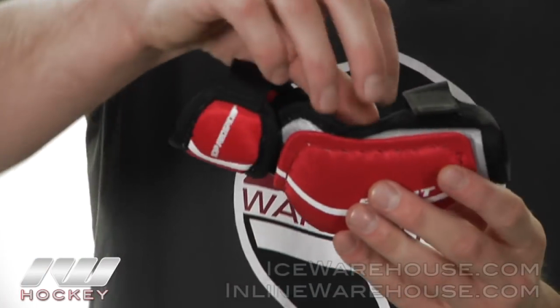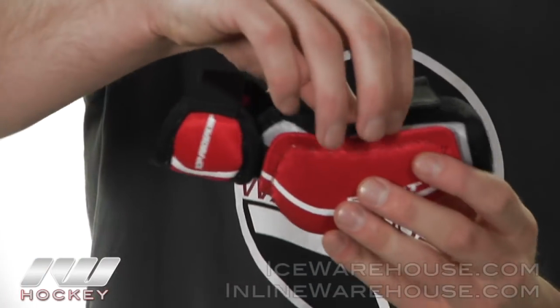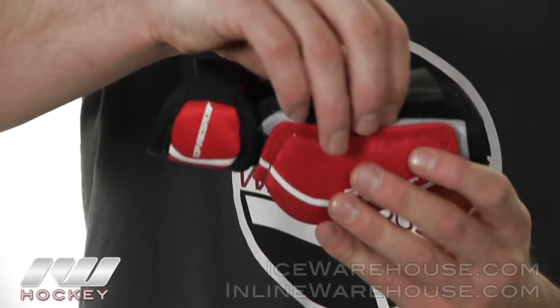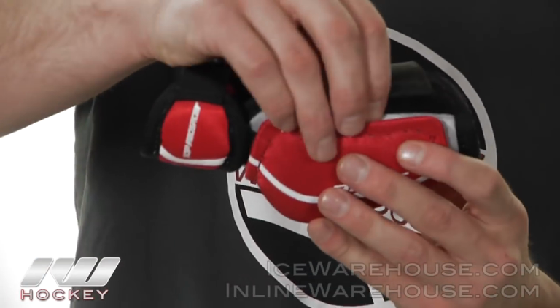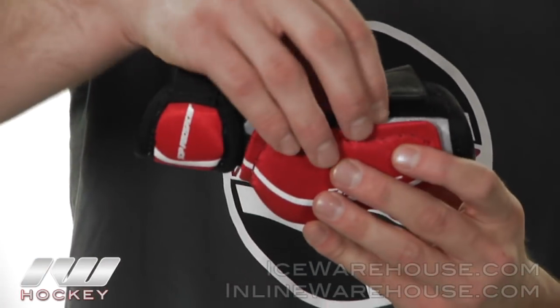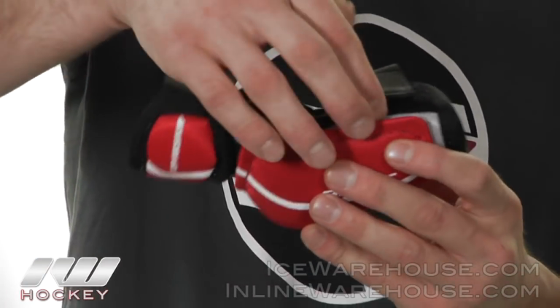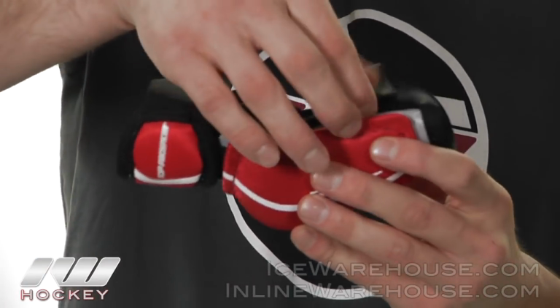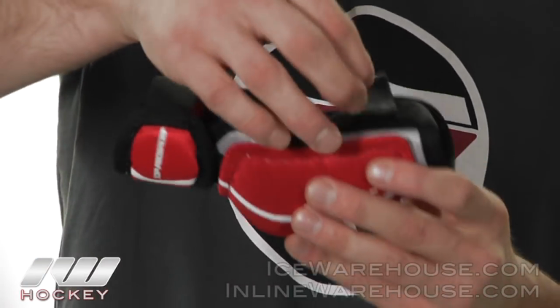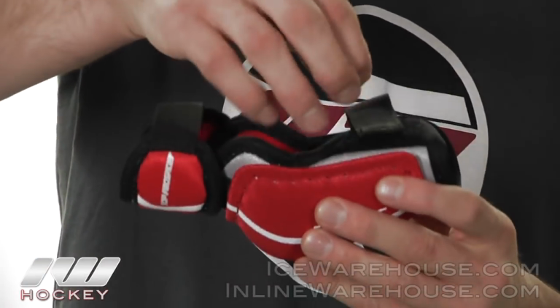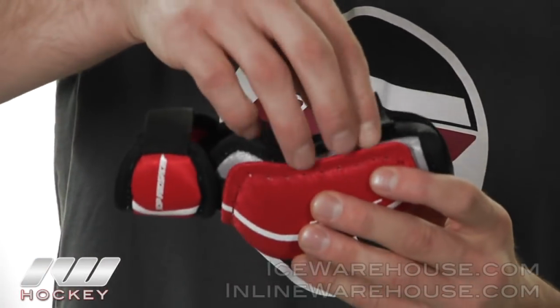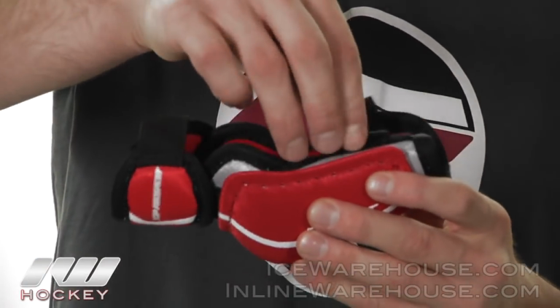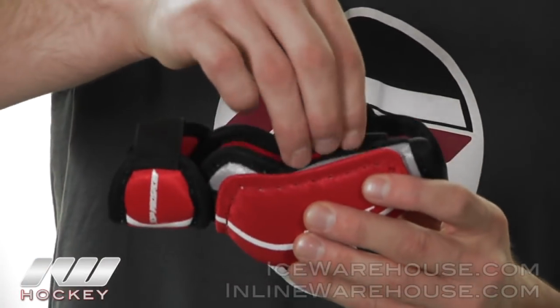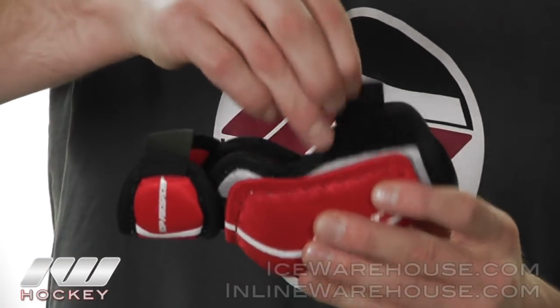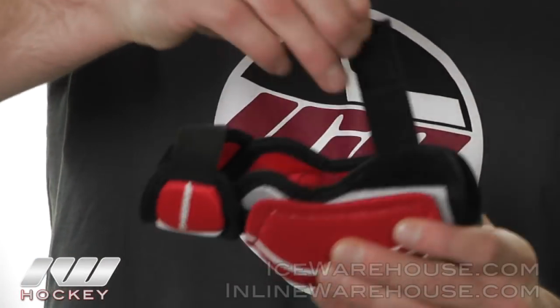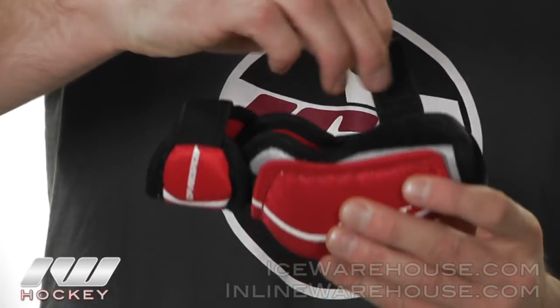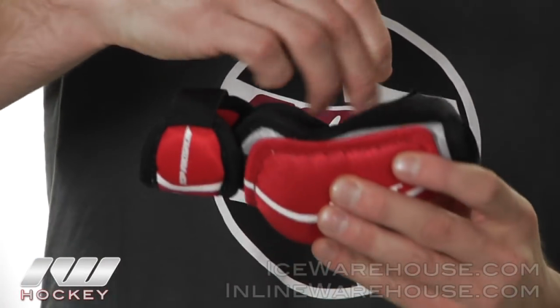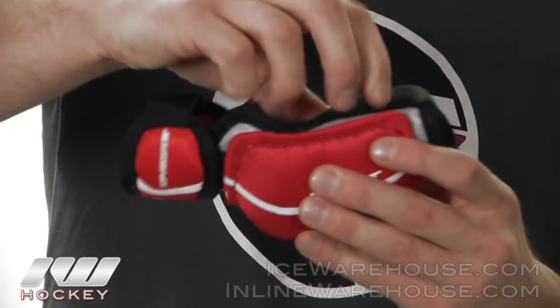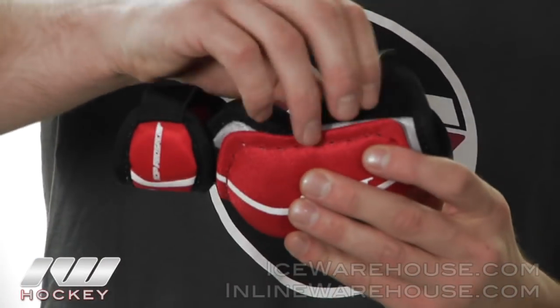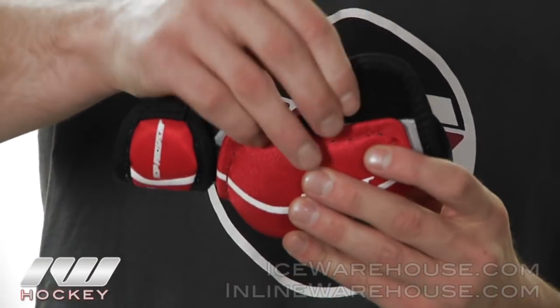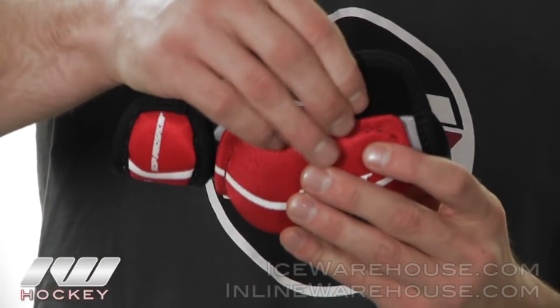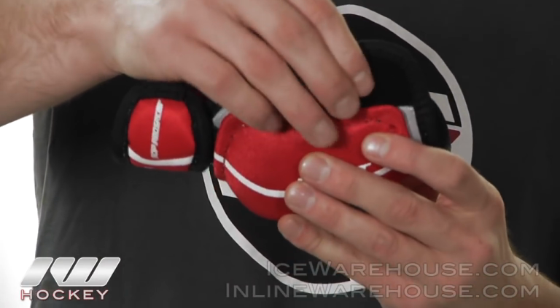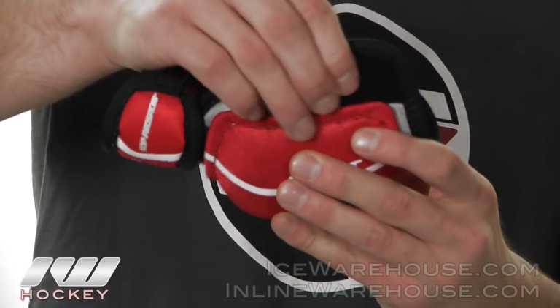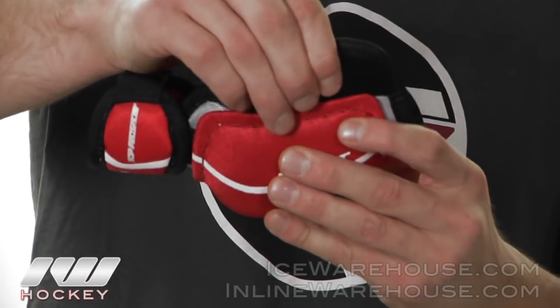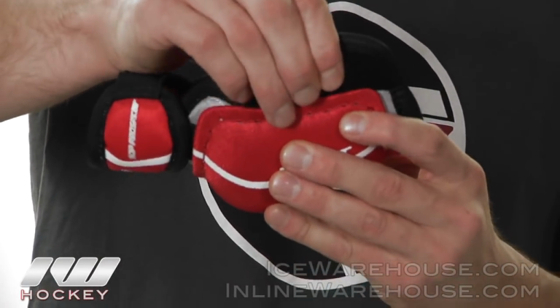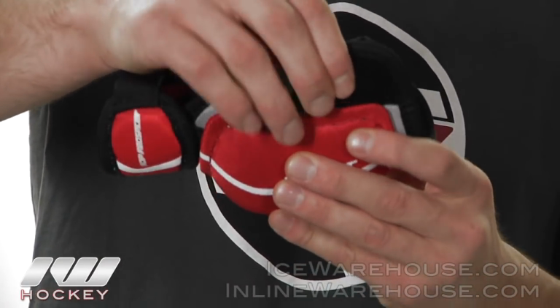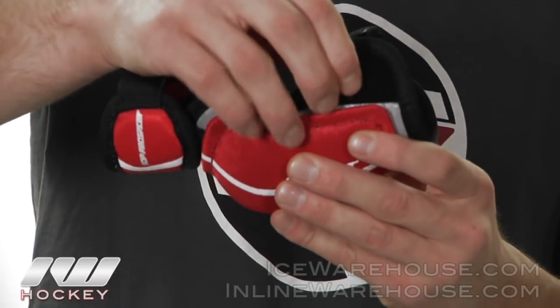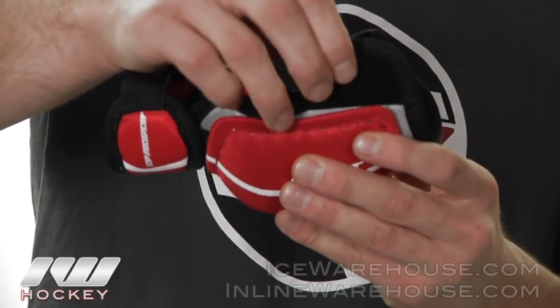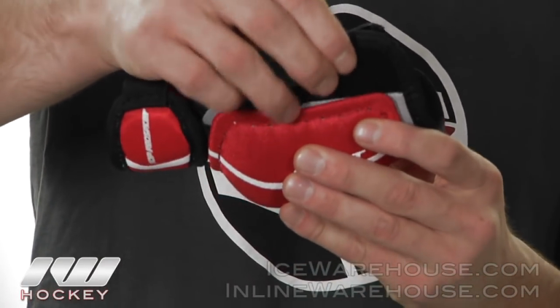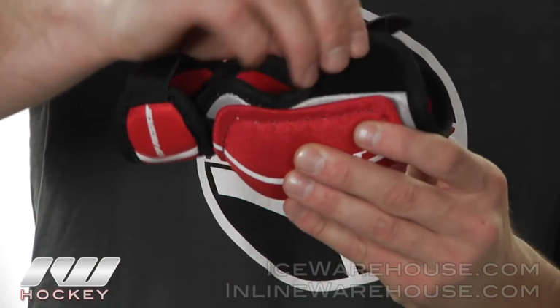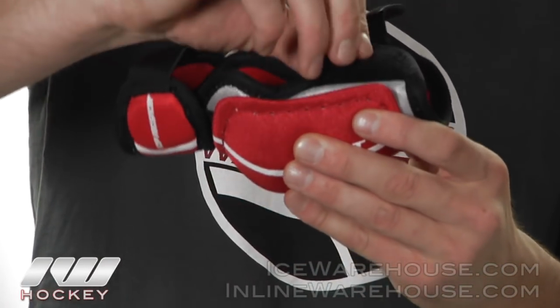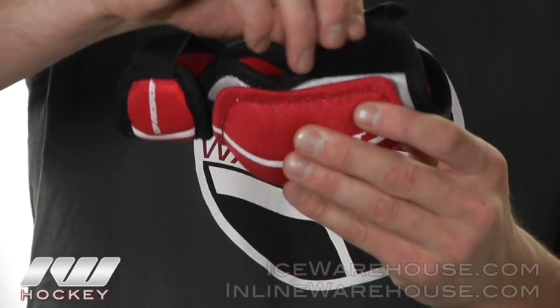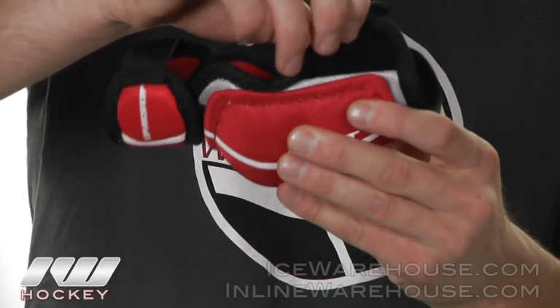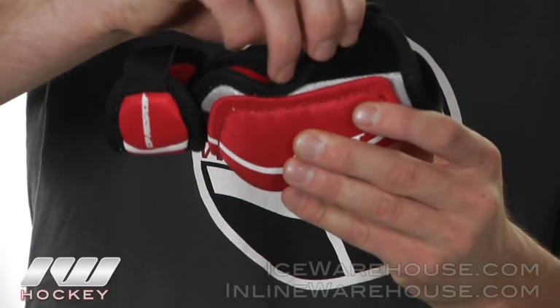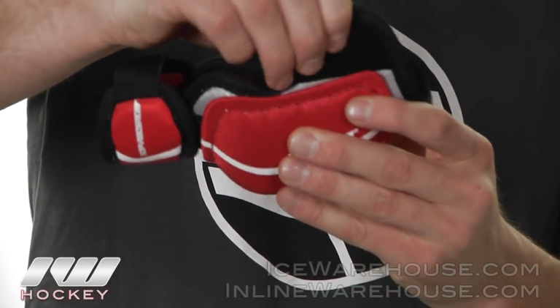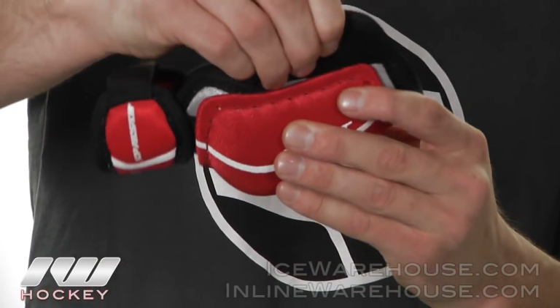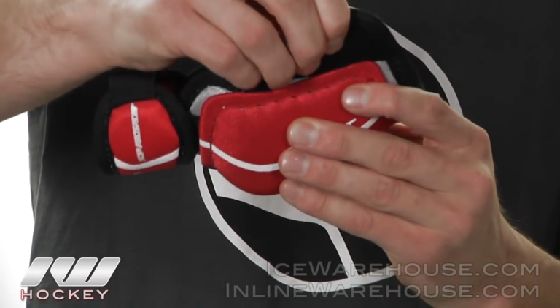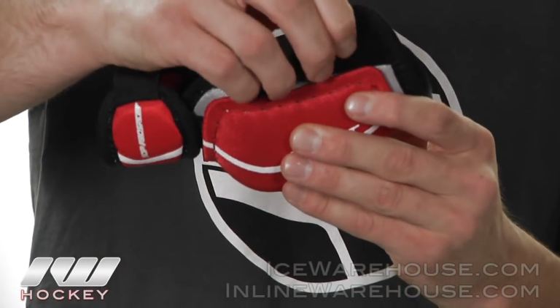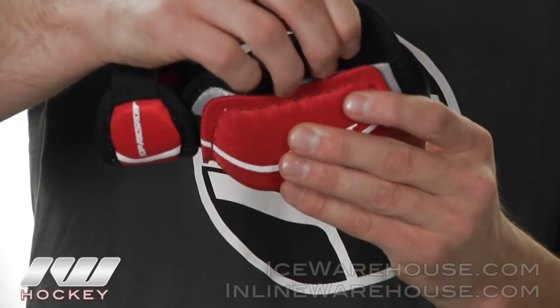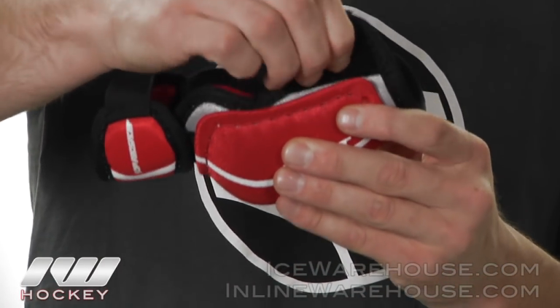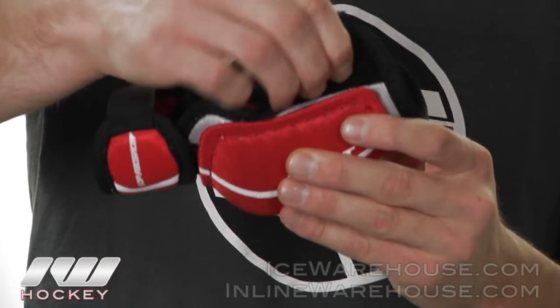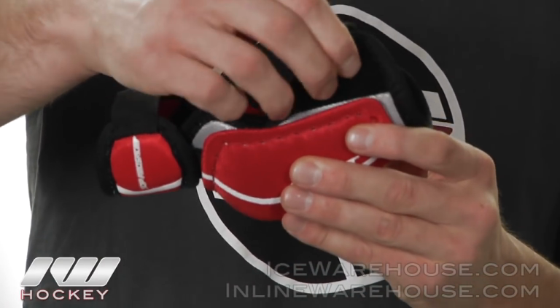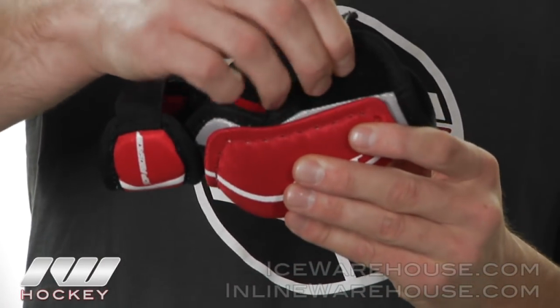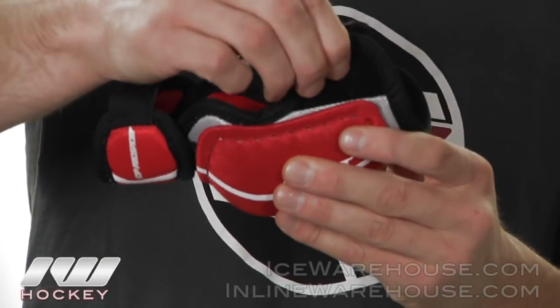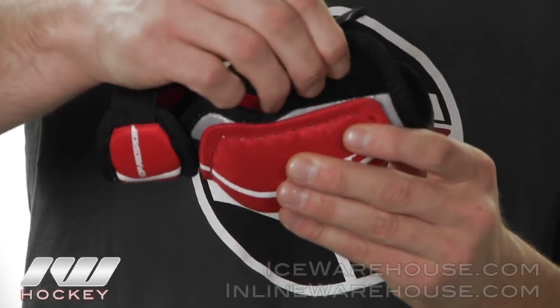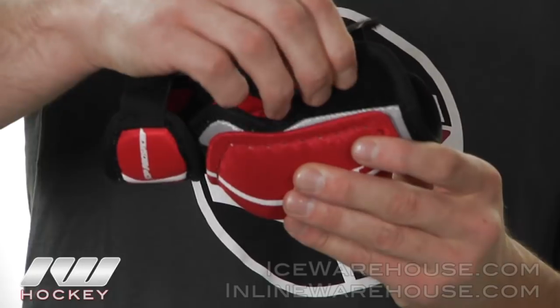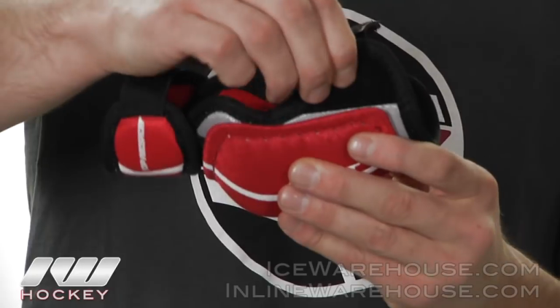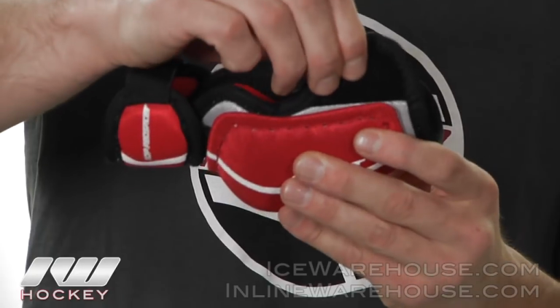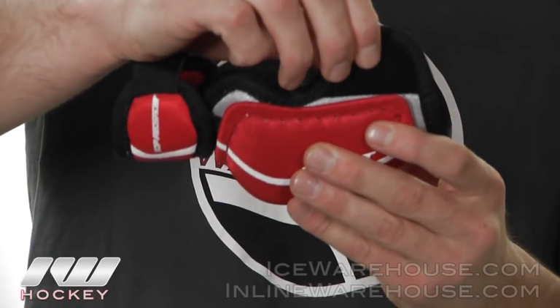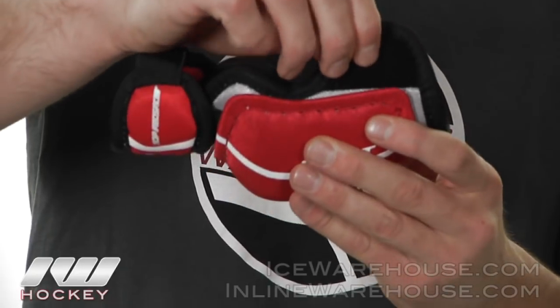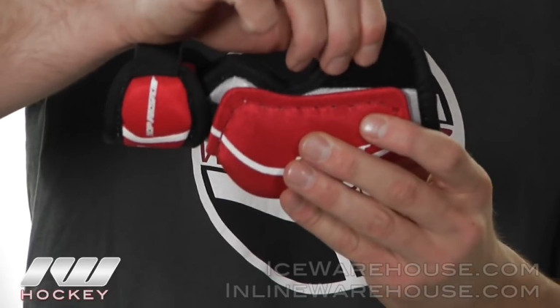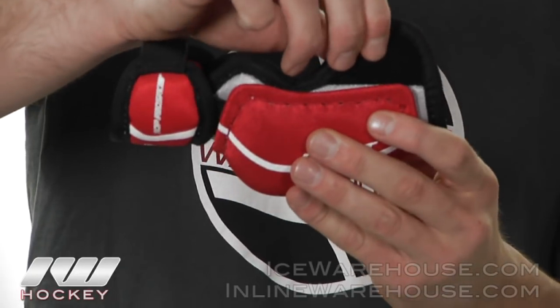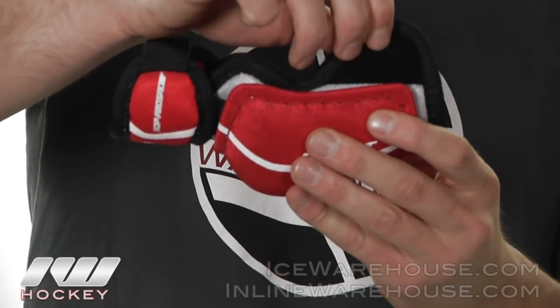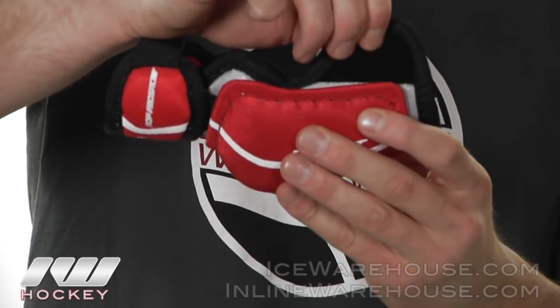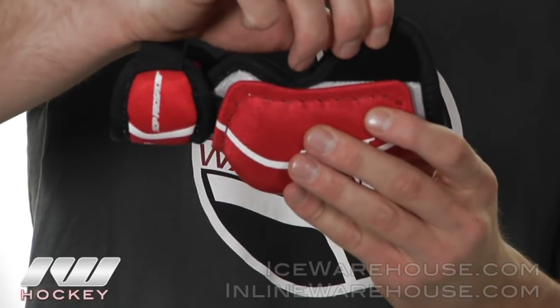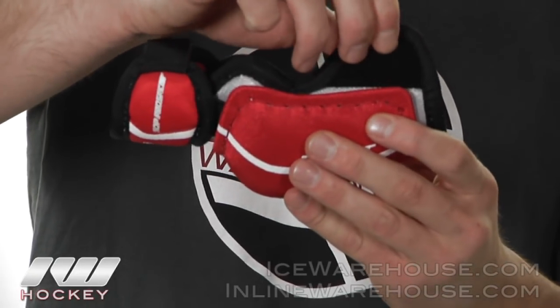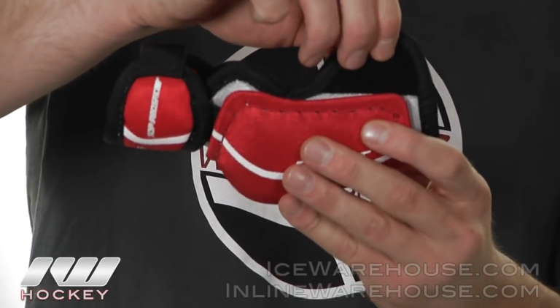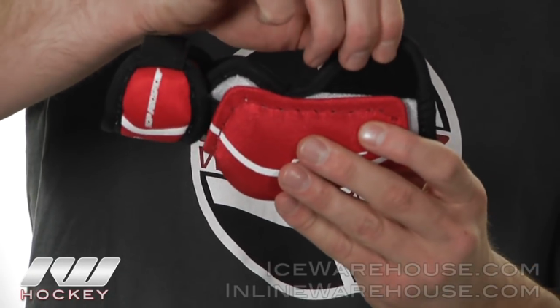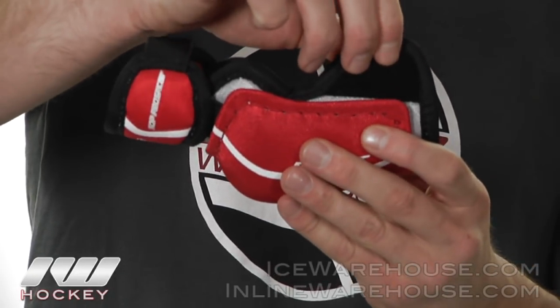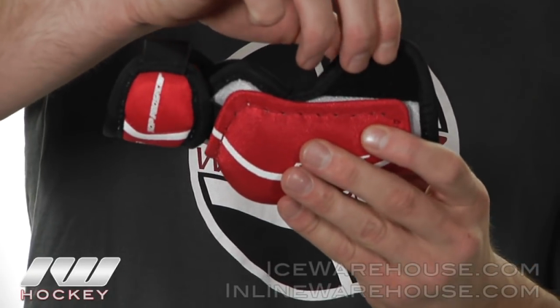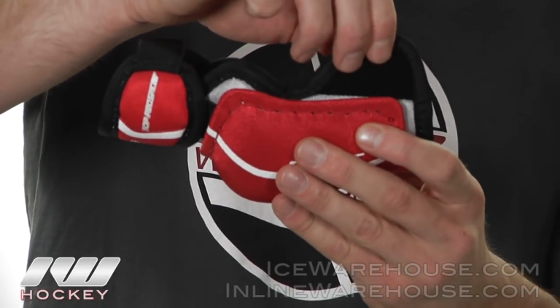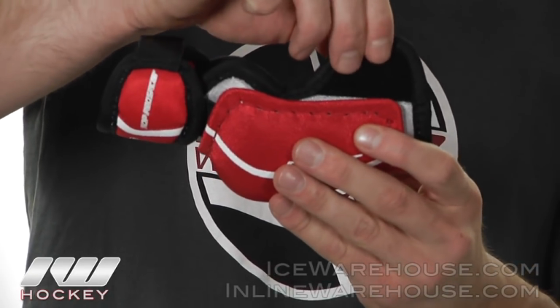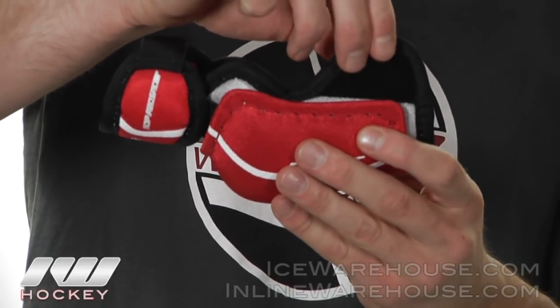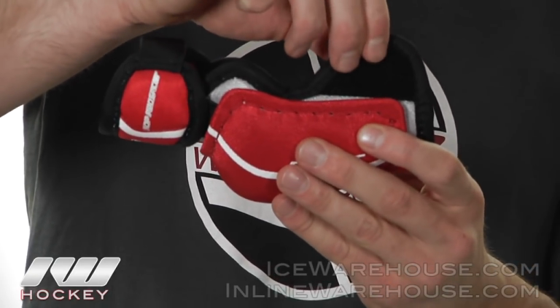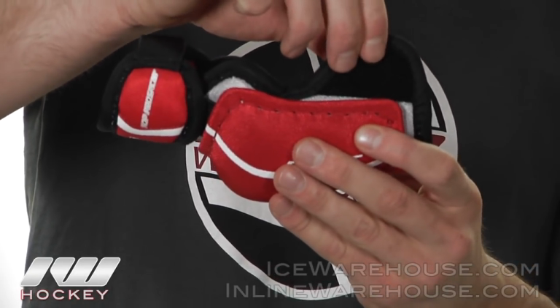And onto the forearm protection, they did a nice little flap here and backed it with a single density foam giving you the protection you'll need there.